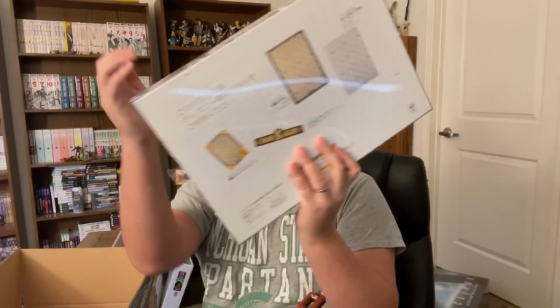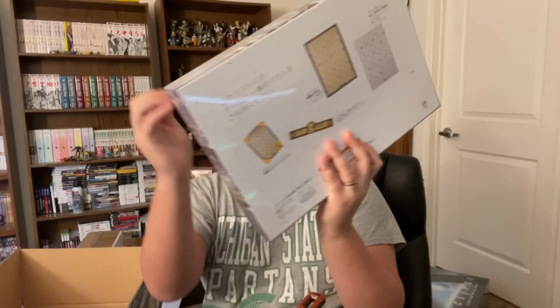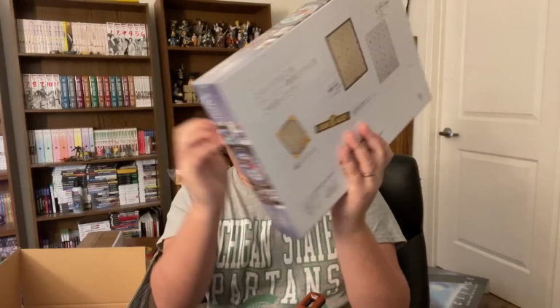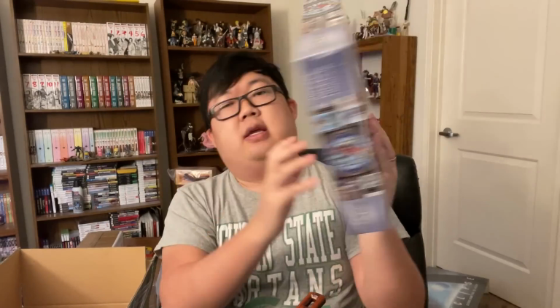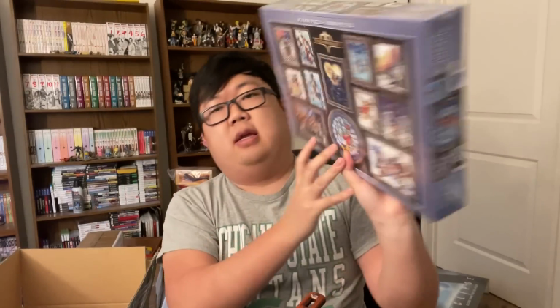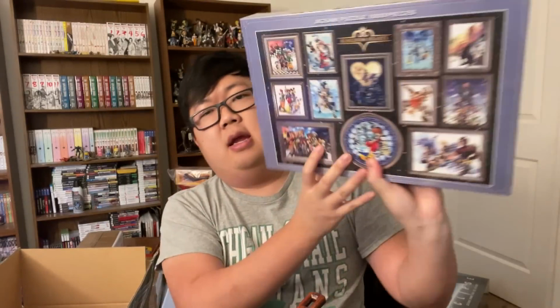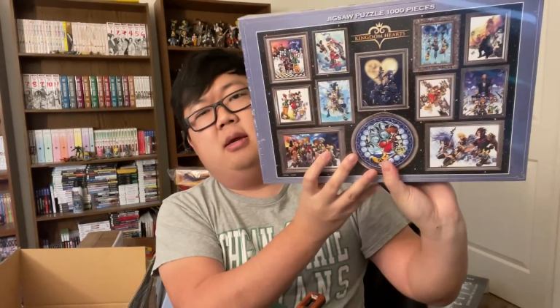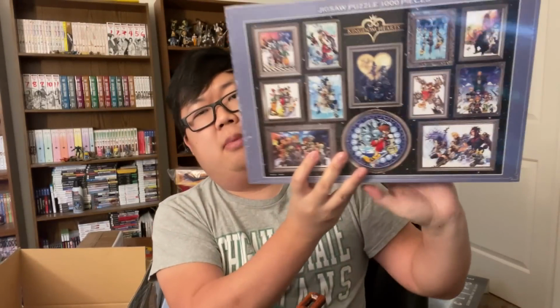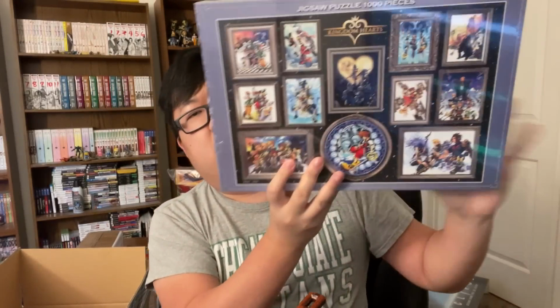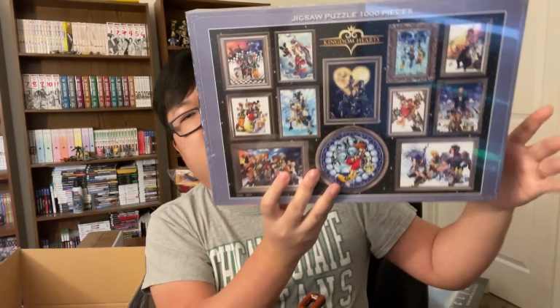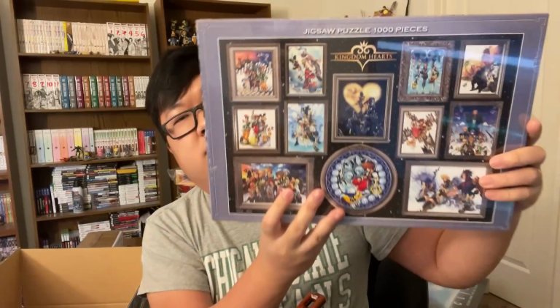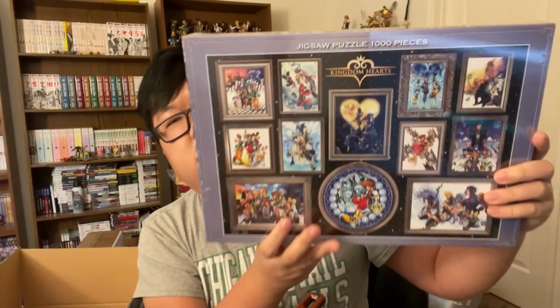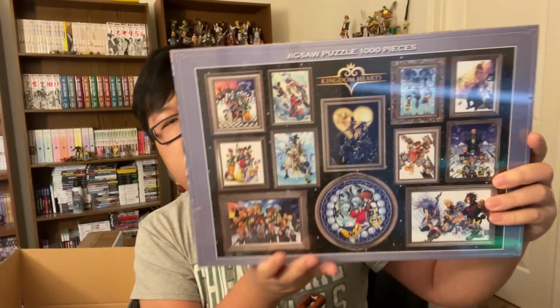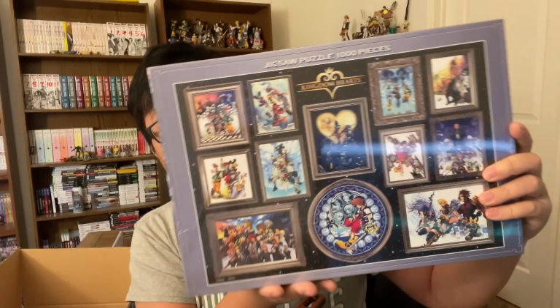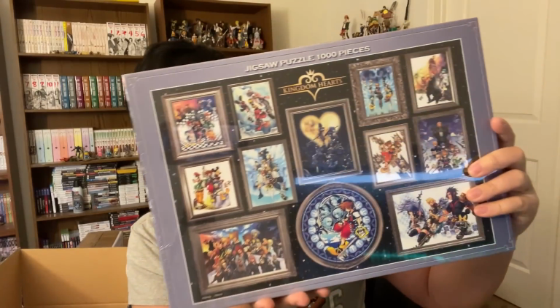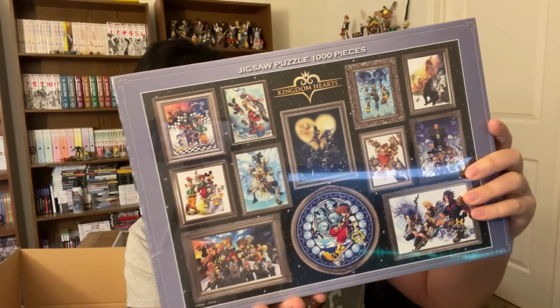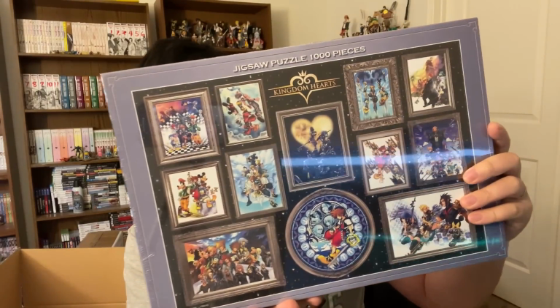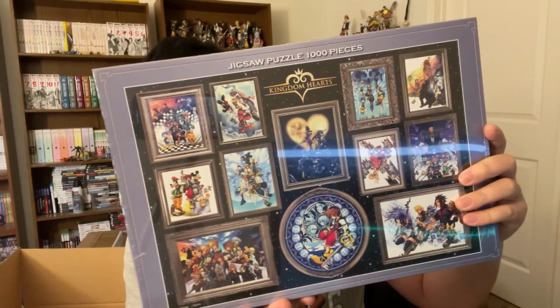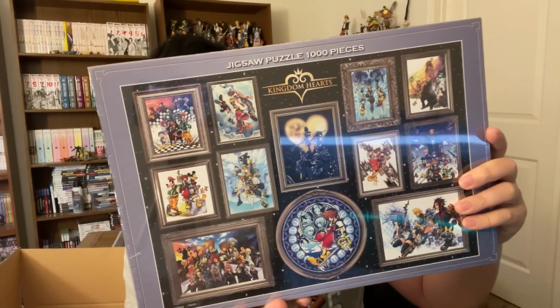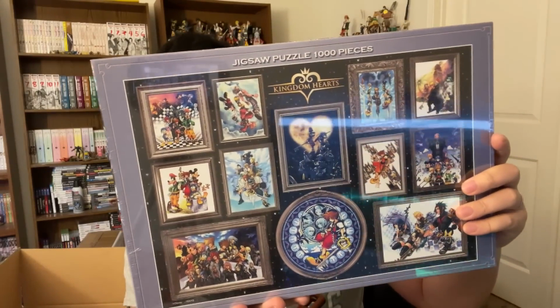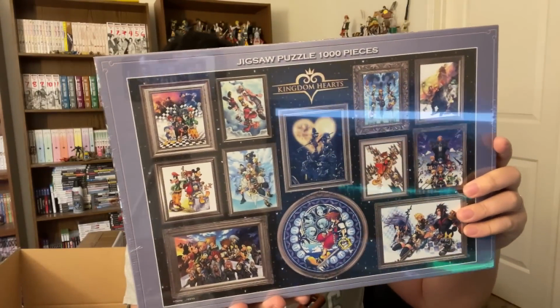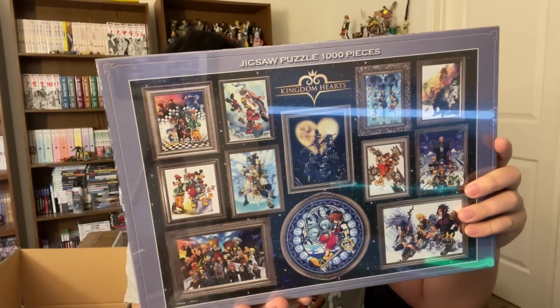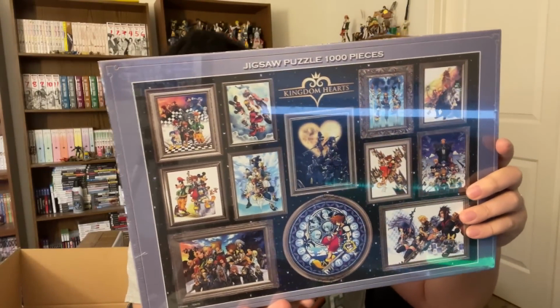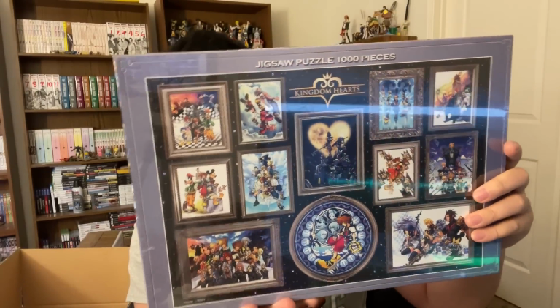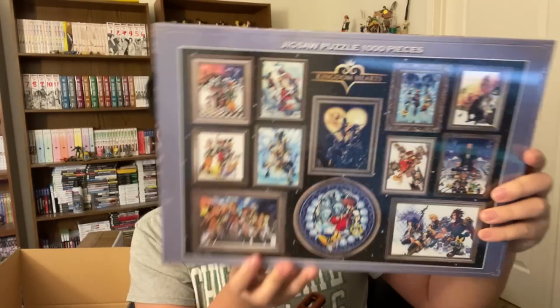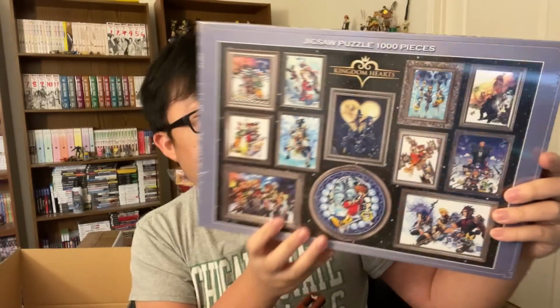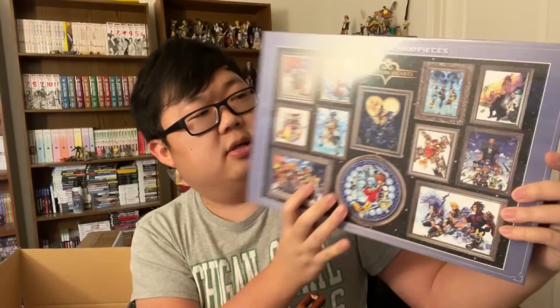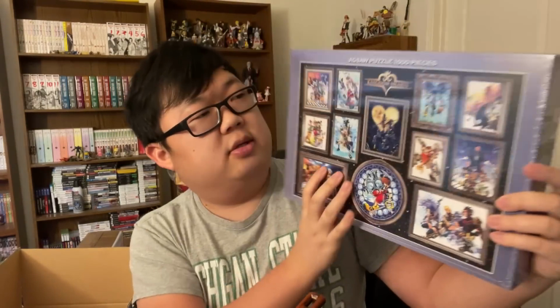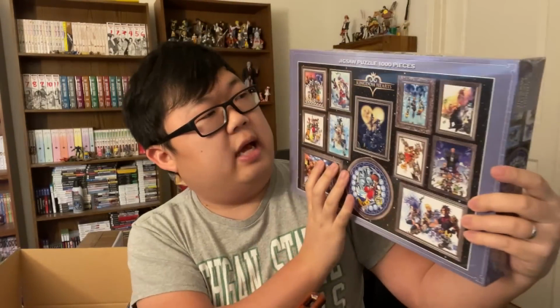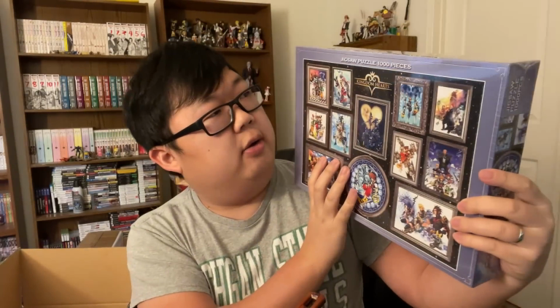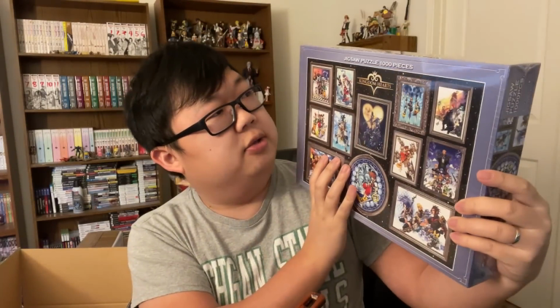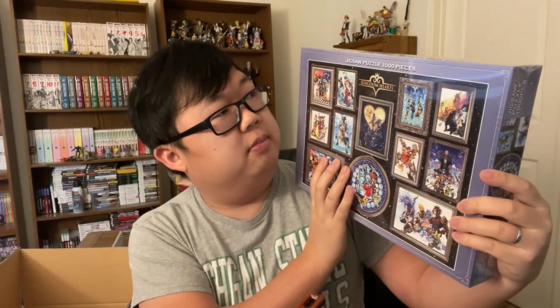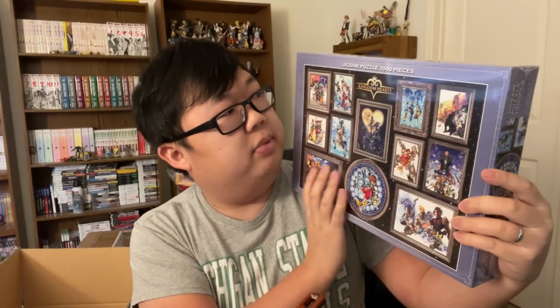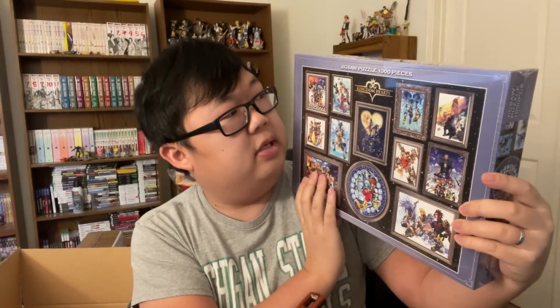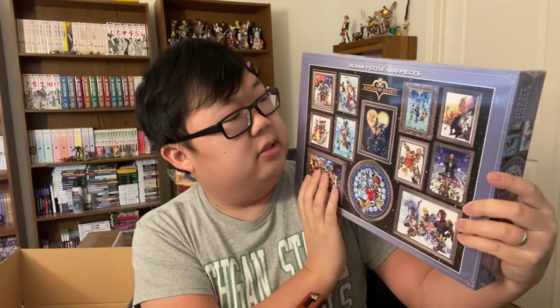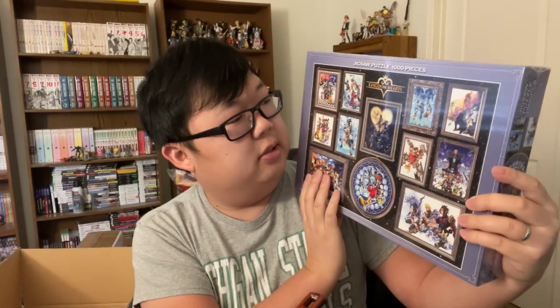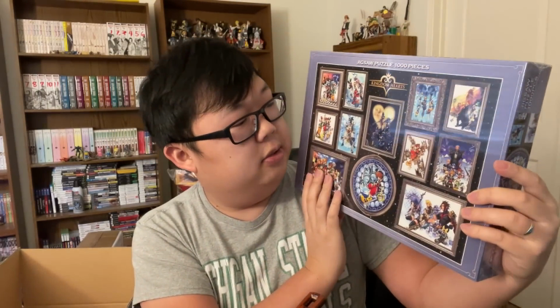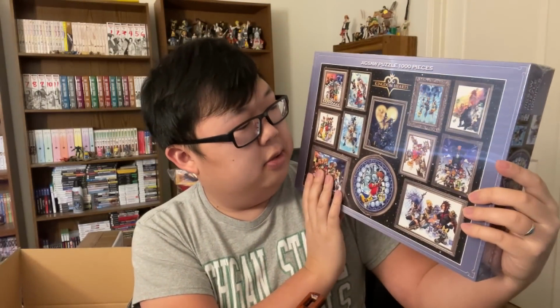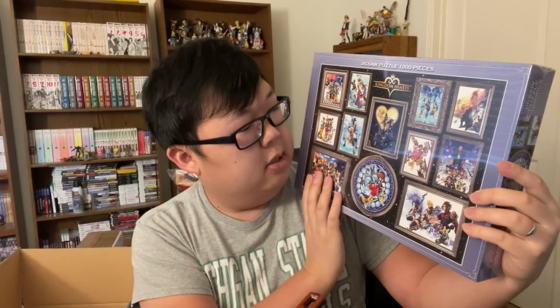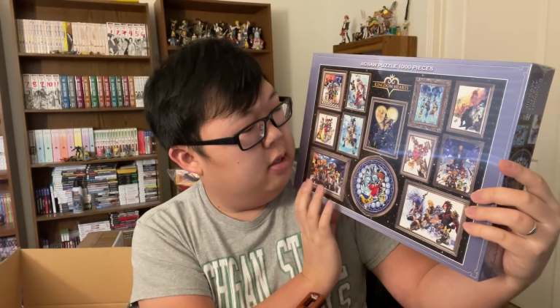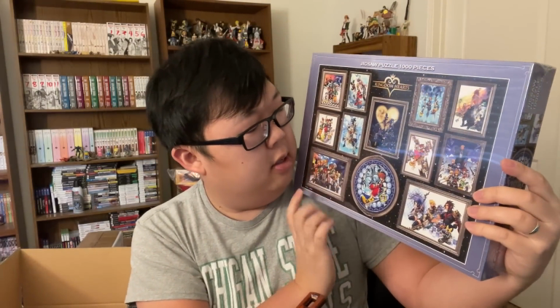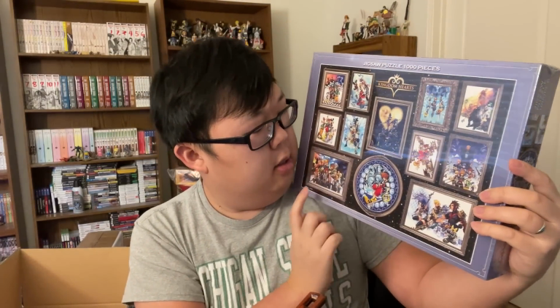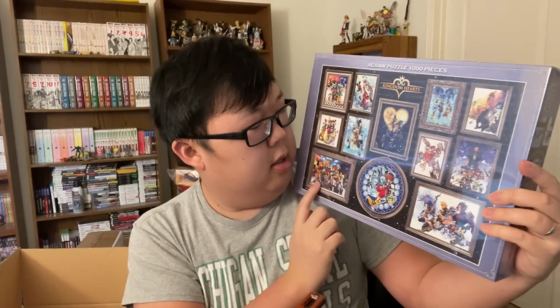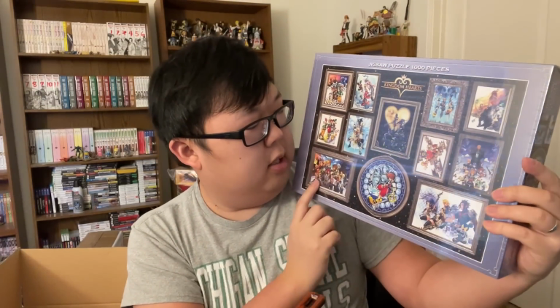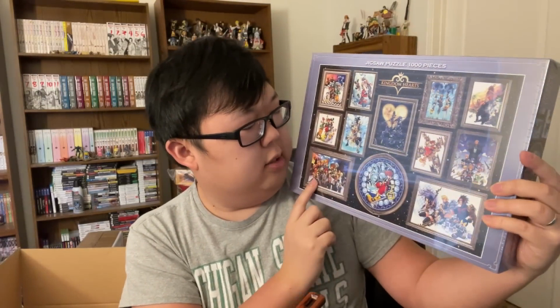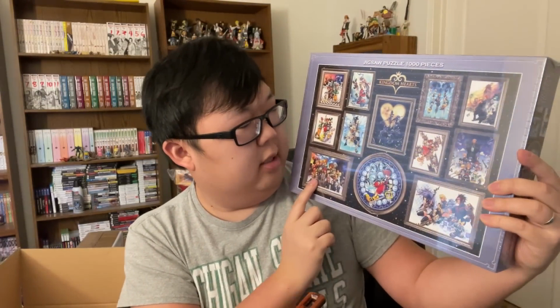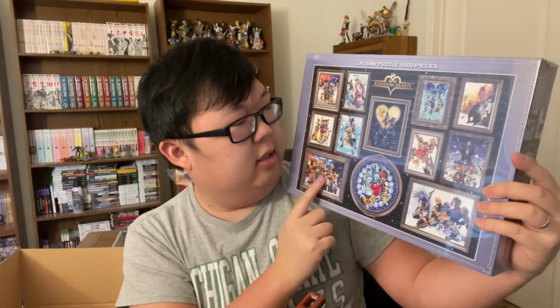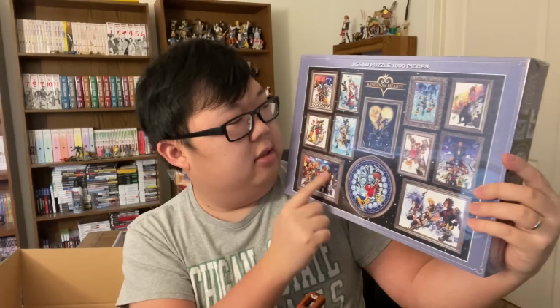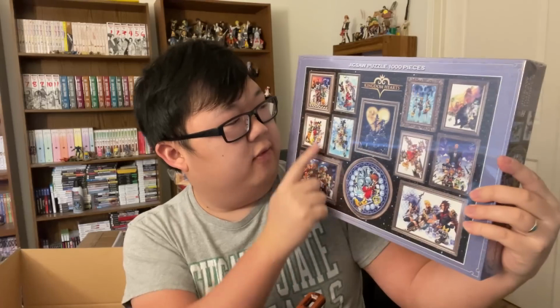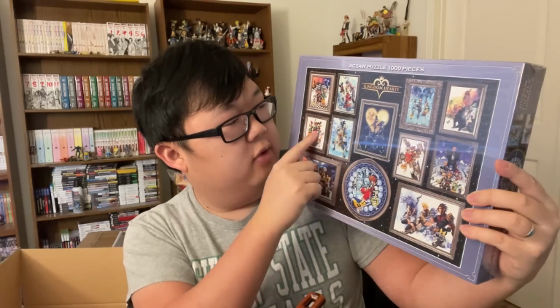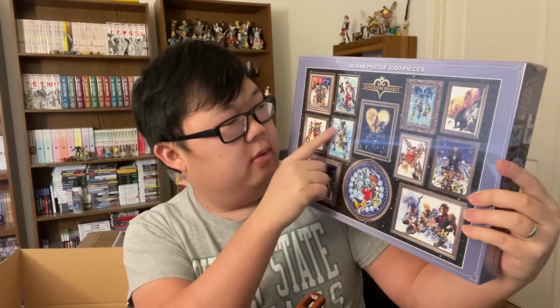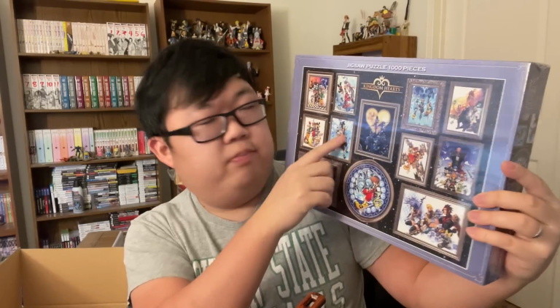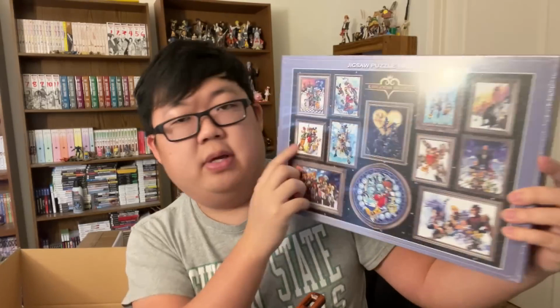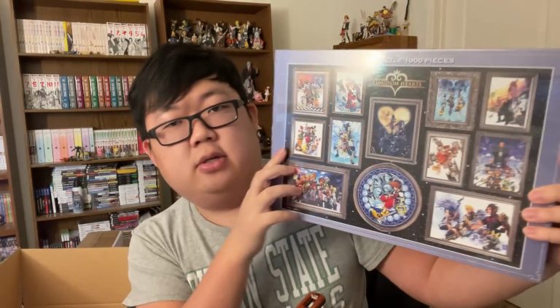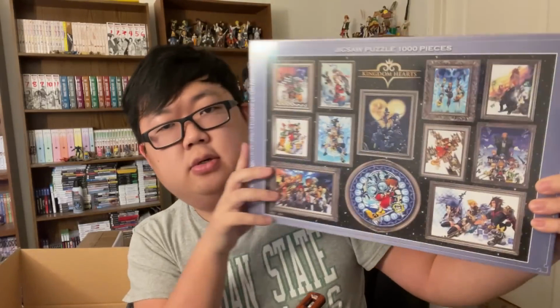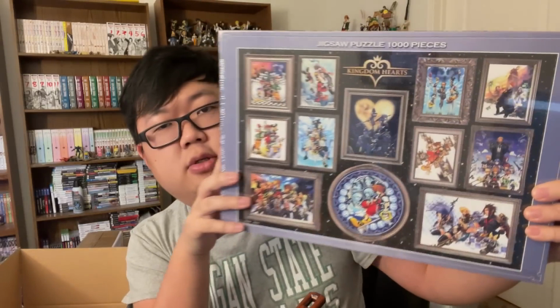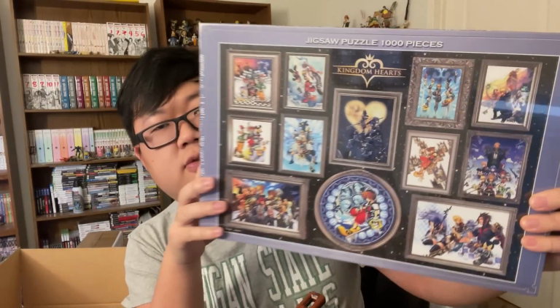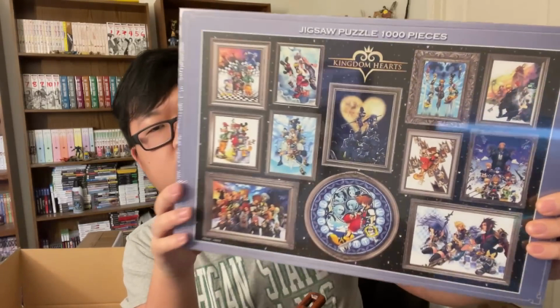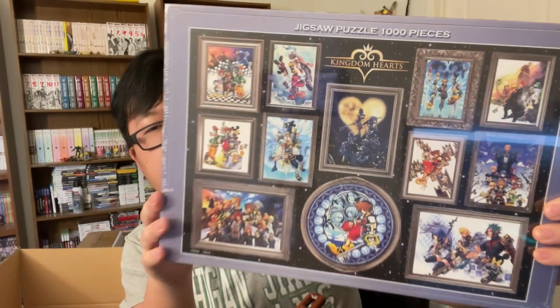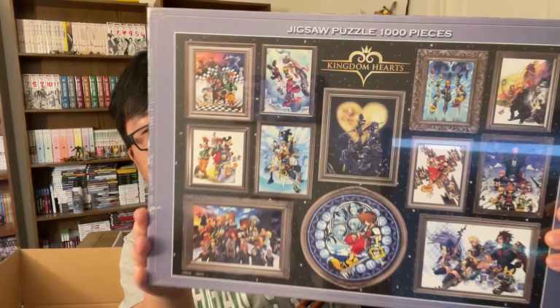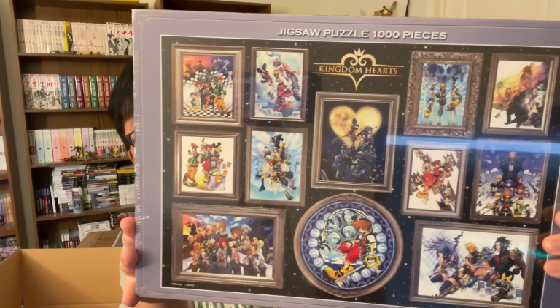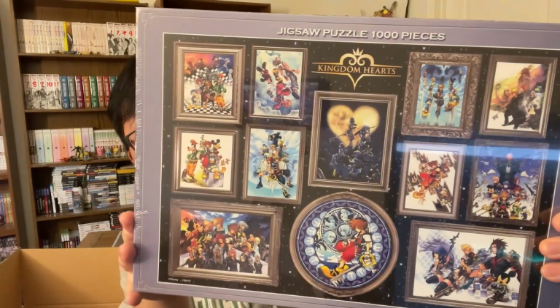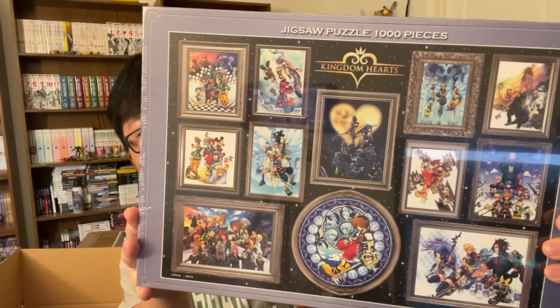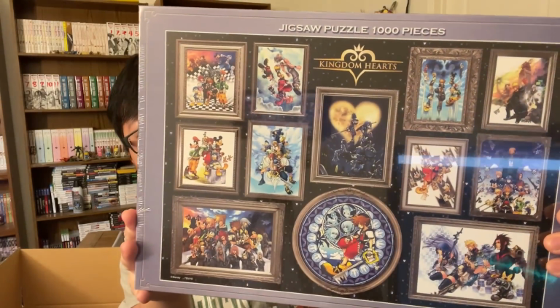This is a Kingdom Hearts jigsaw puzzle. It's like a thousand pieces and it's got different pictures from the games.